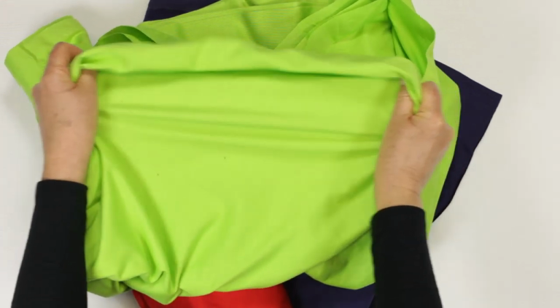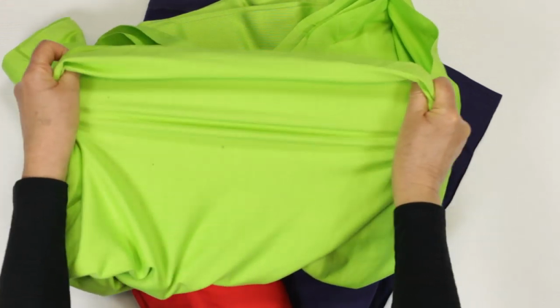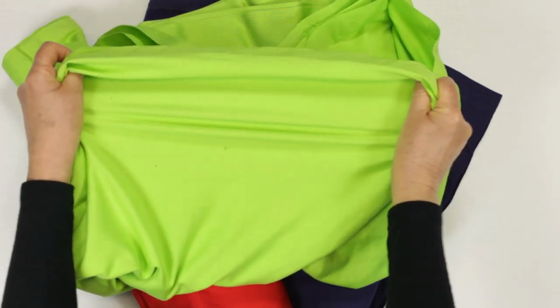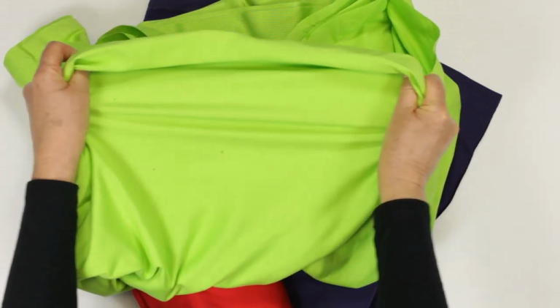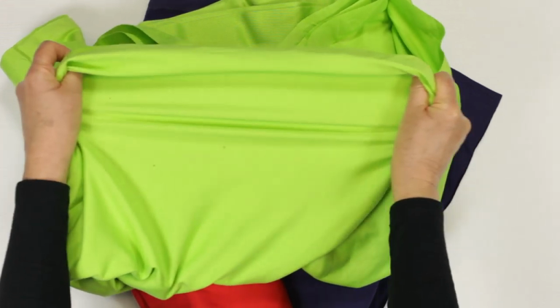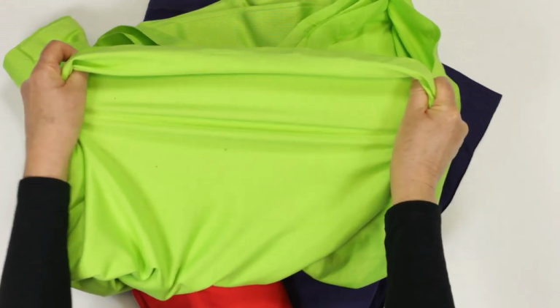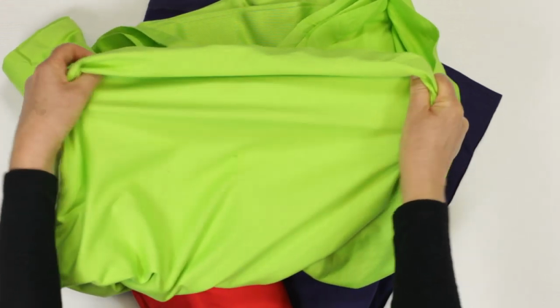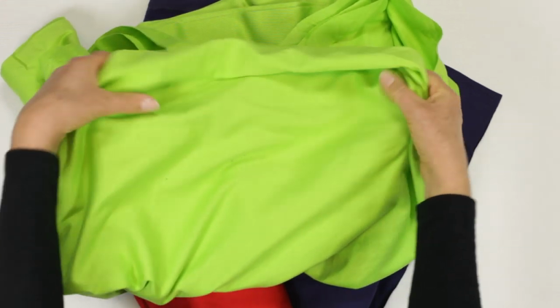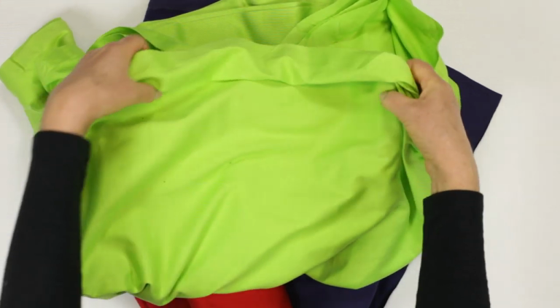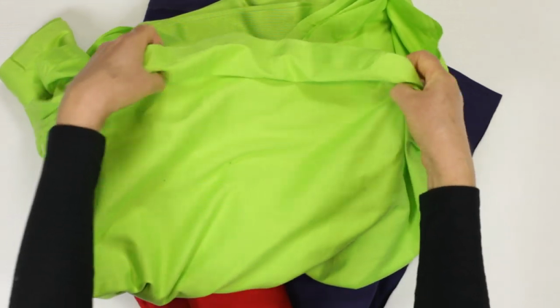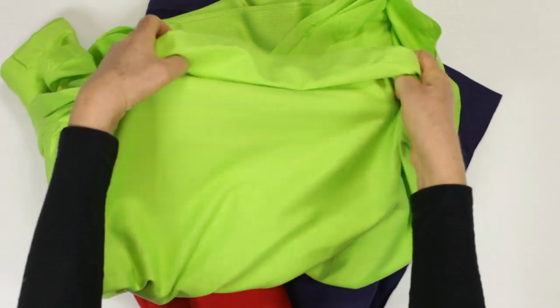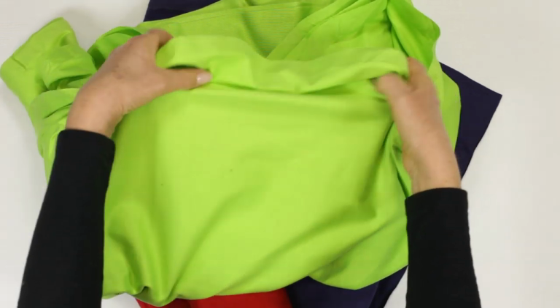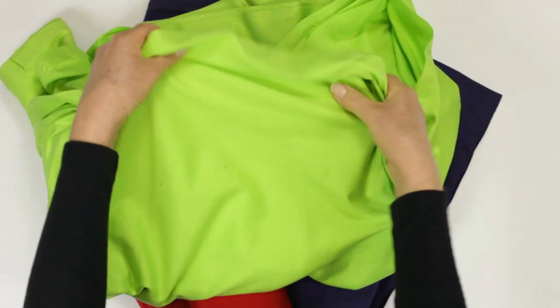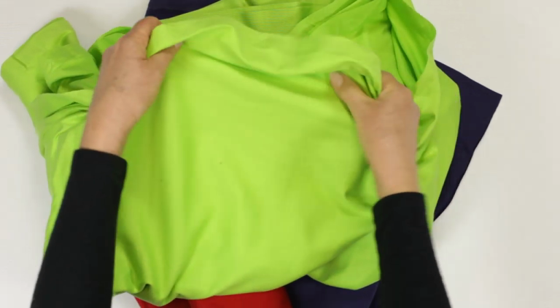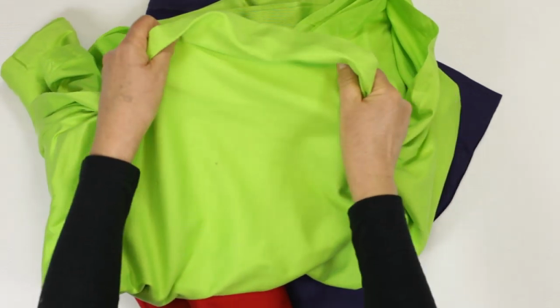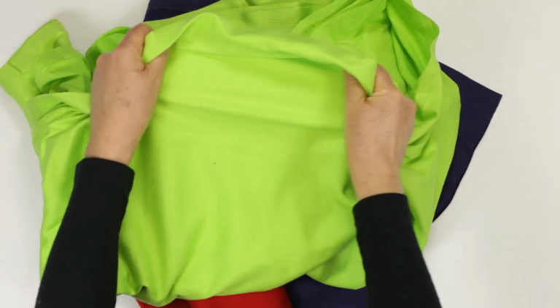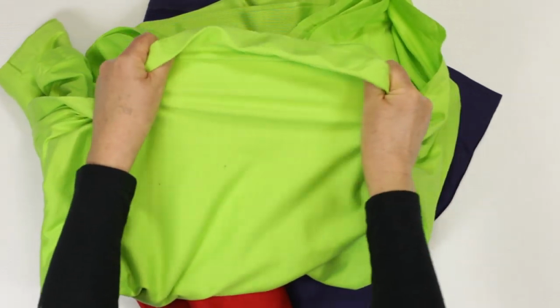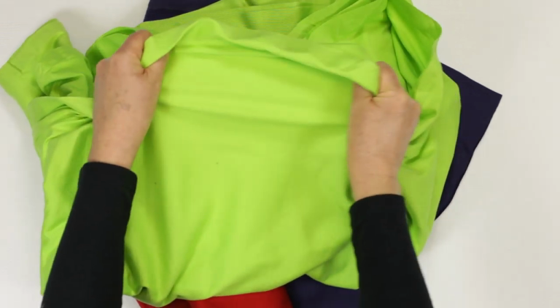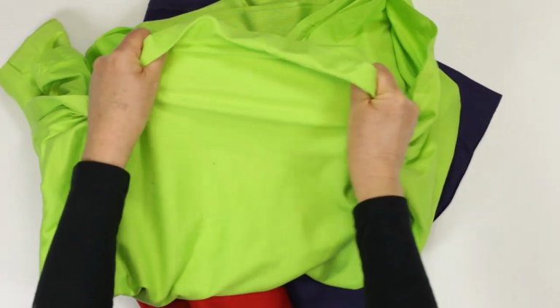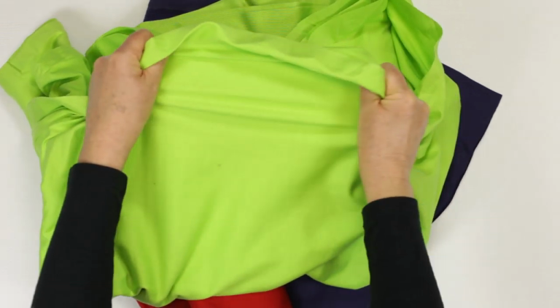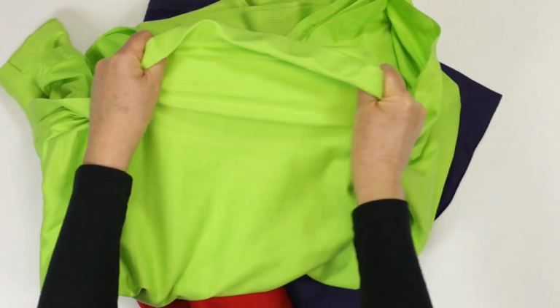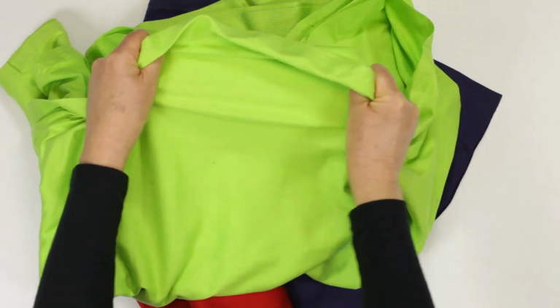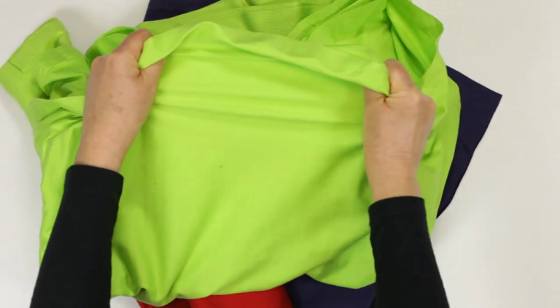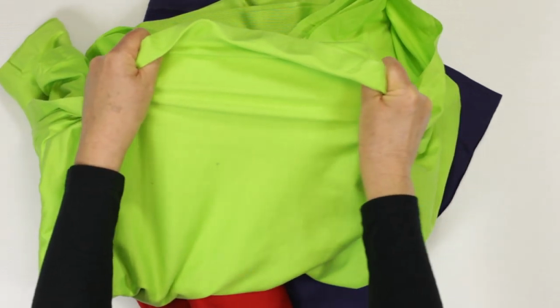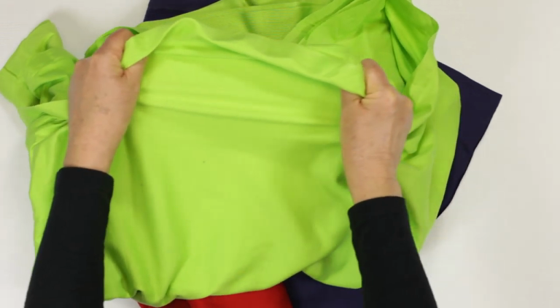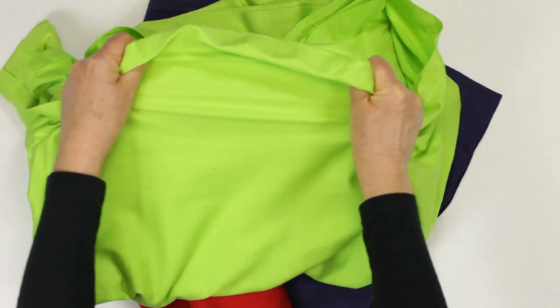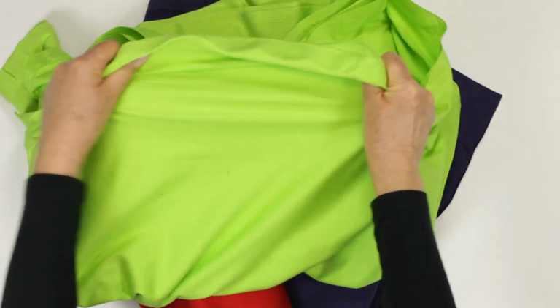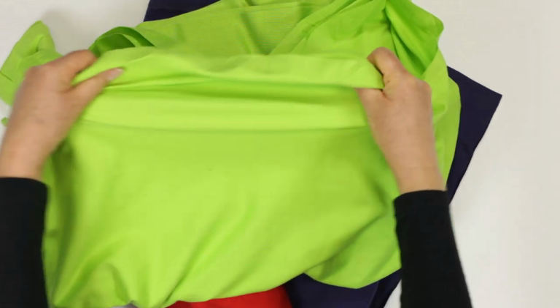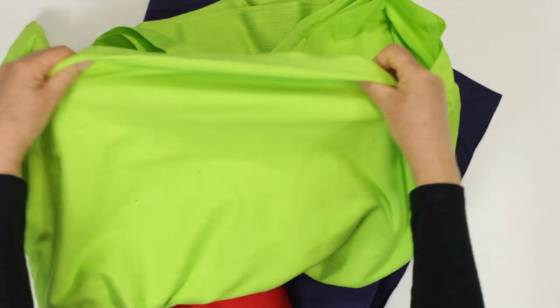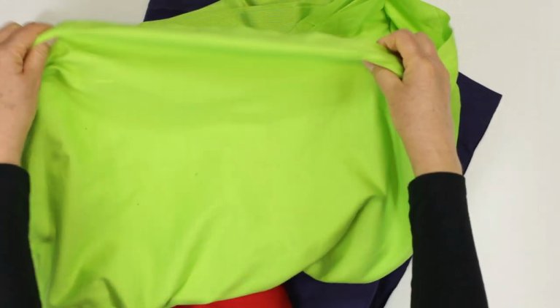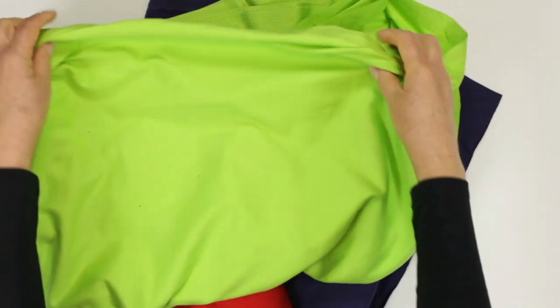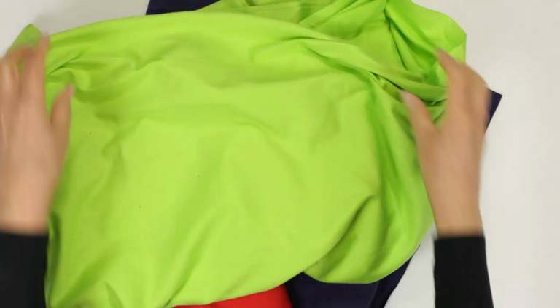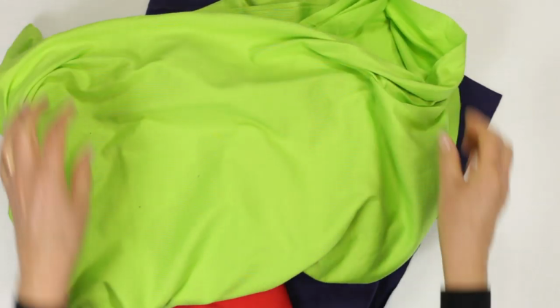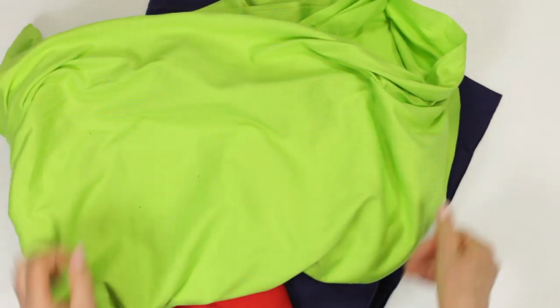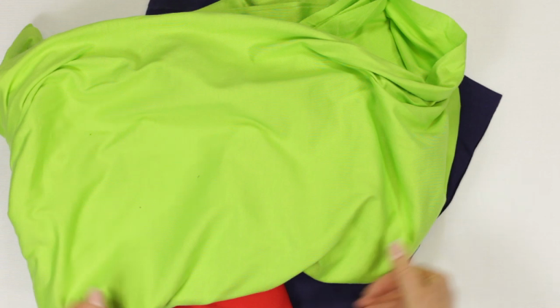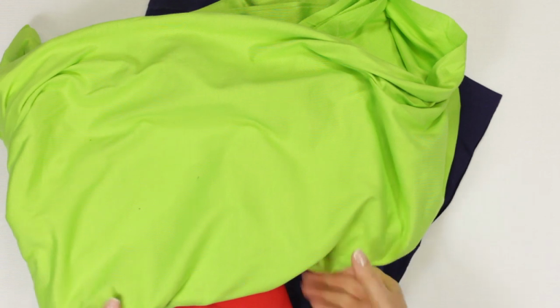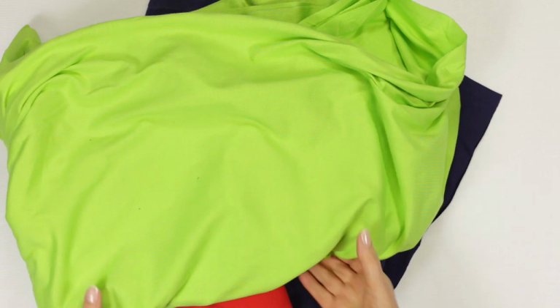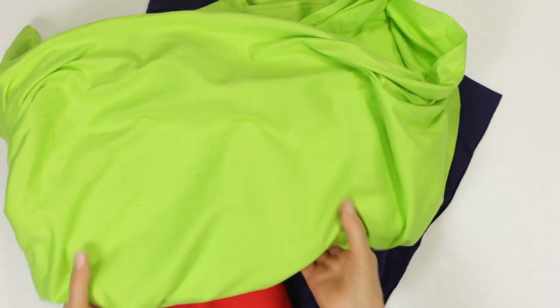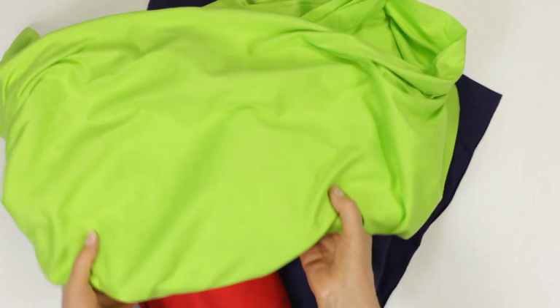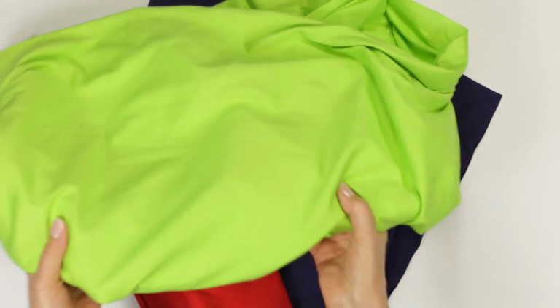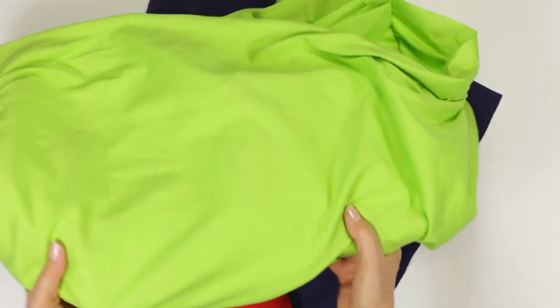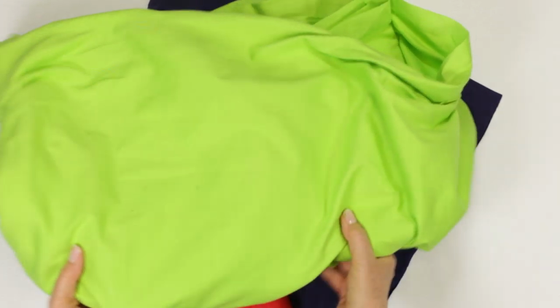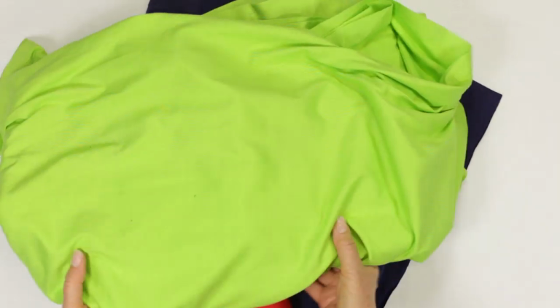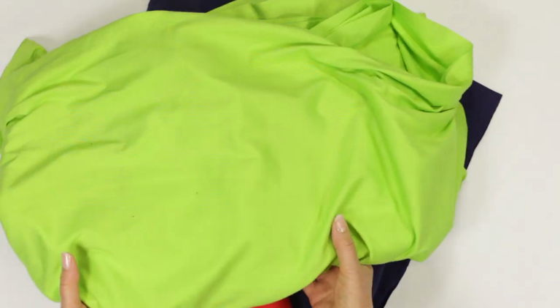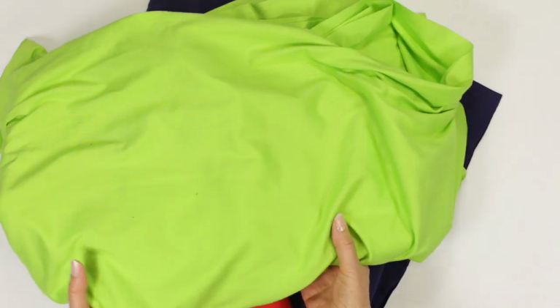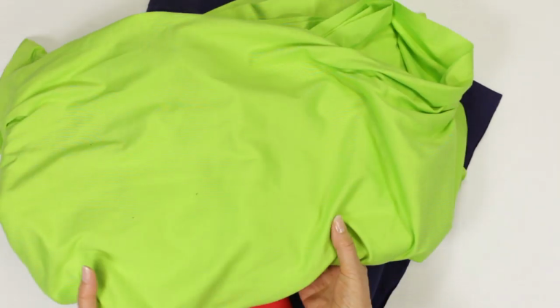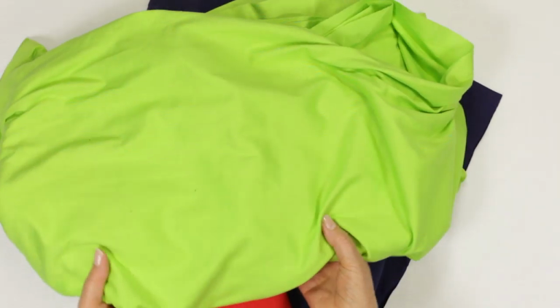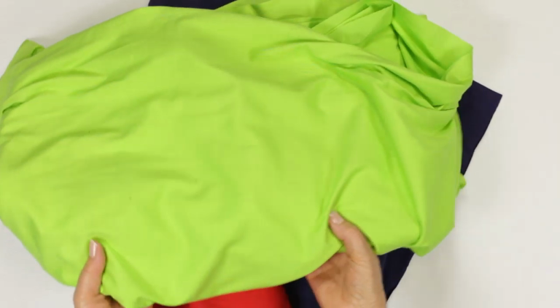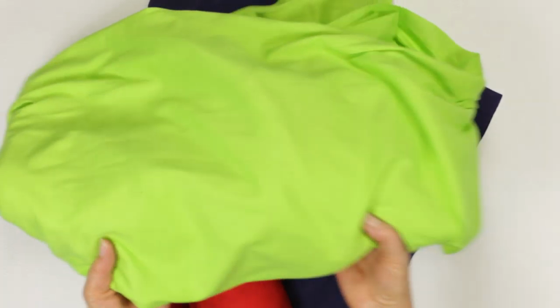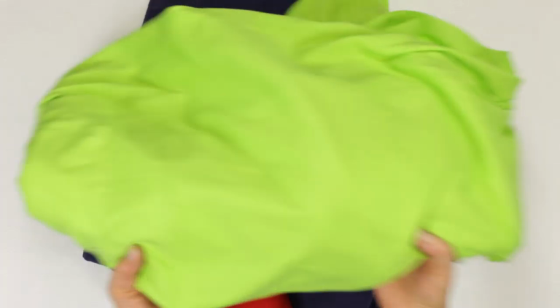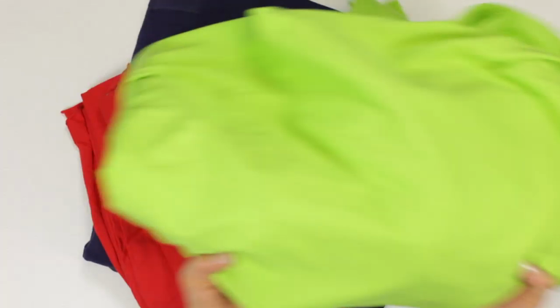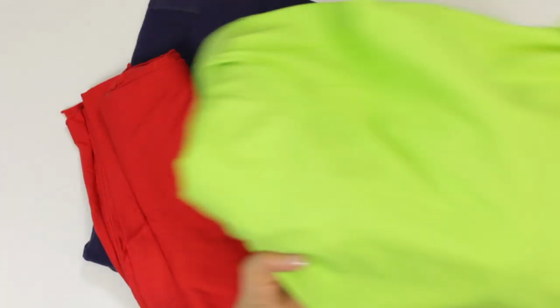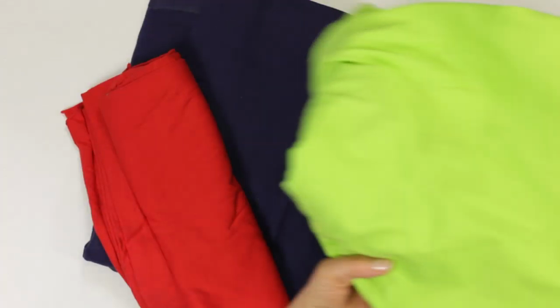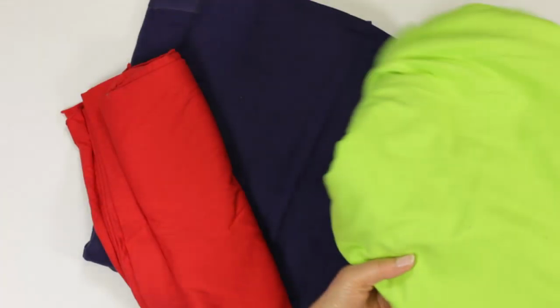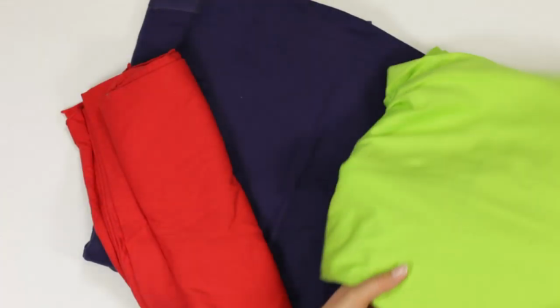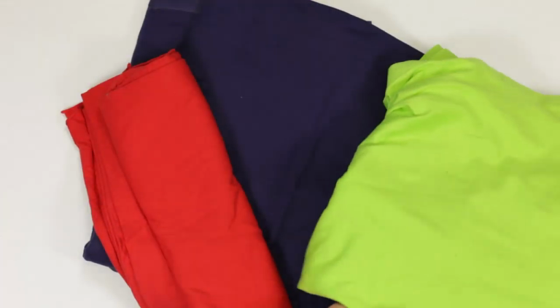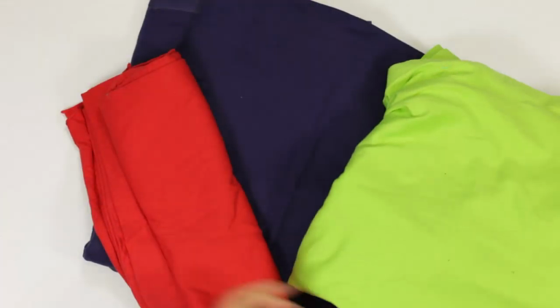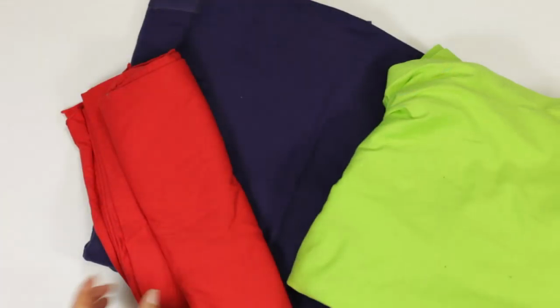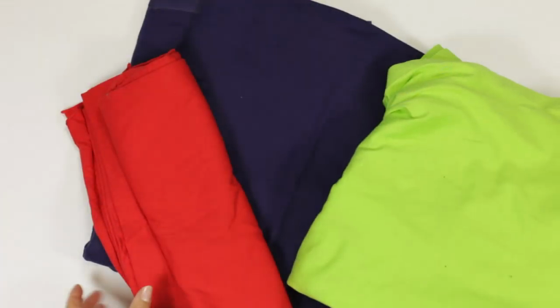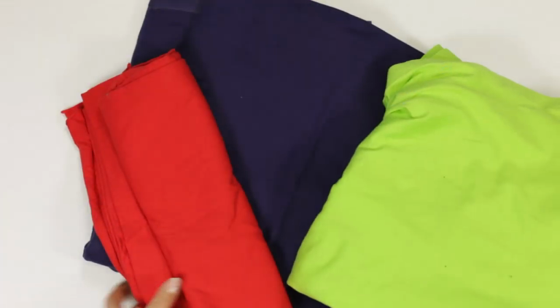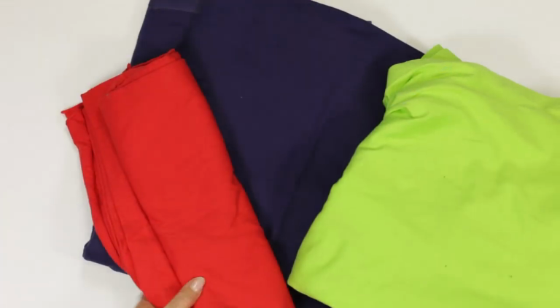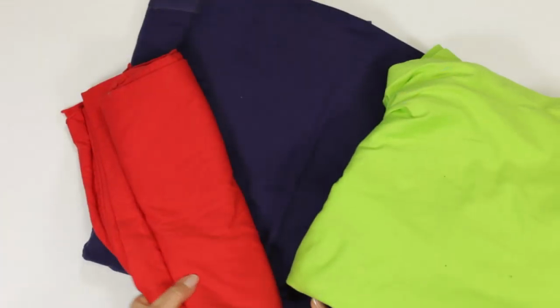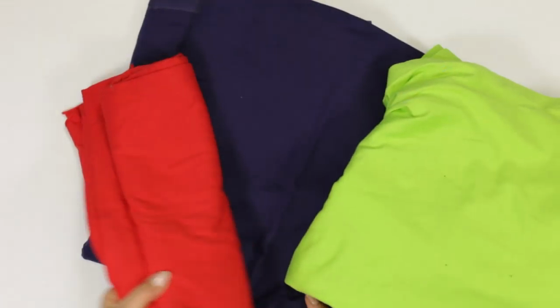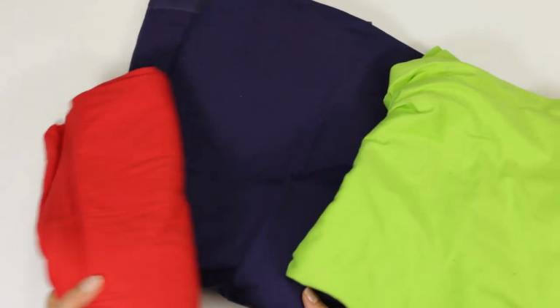Cotton jersey is prone to shrinkage, so it is important to pre-wash. Nearly all the shrinkage is in the length.